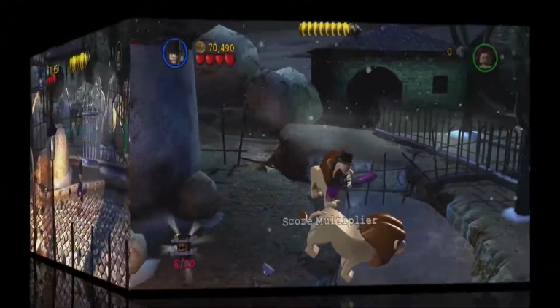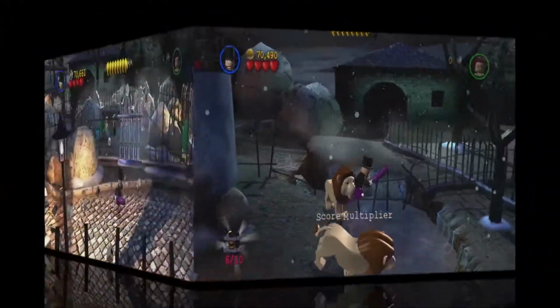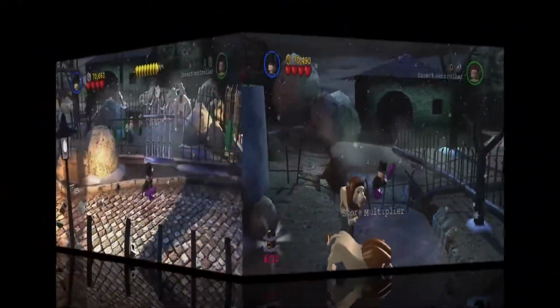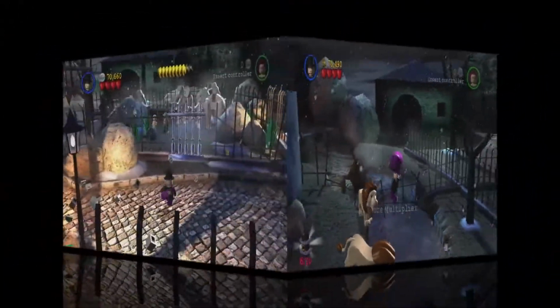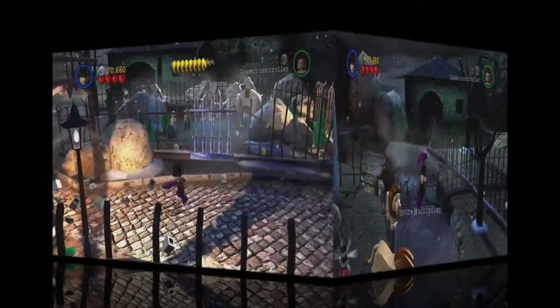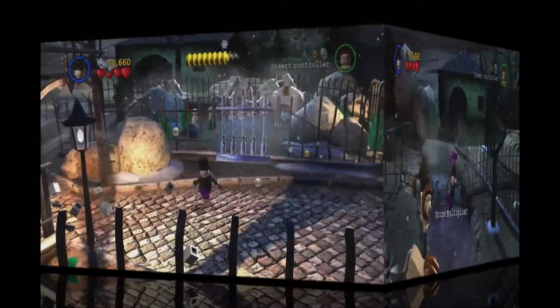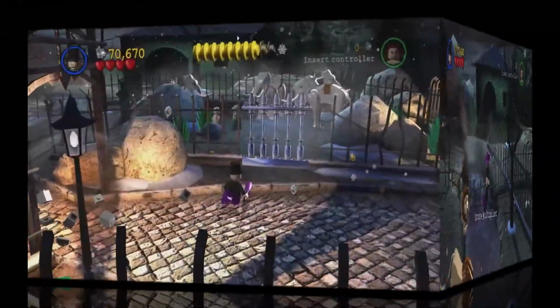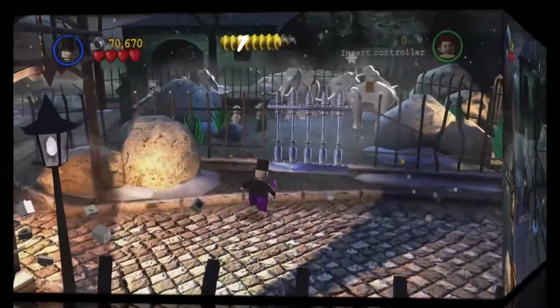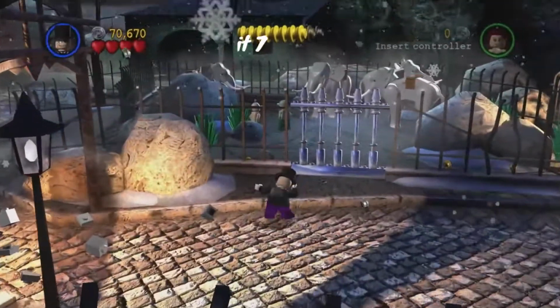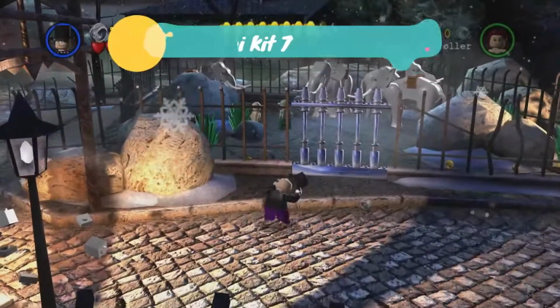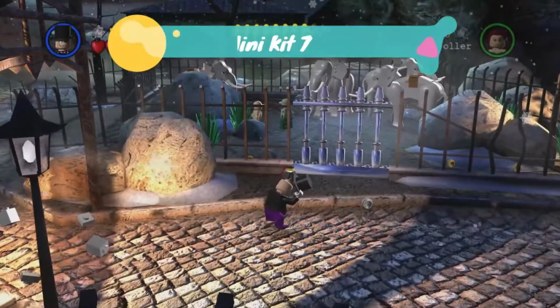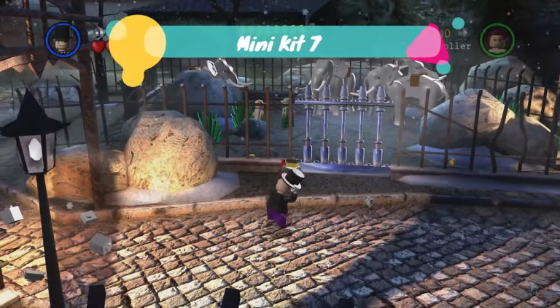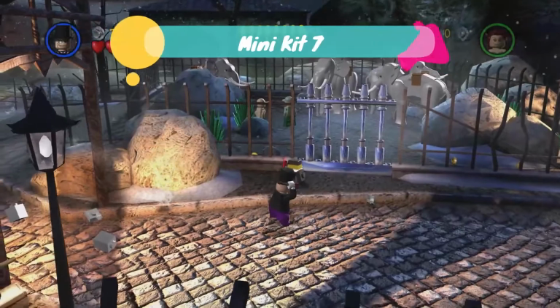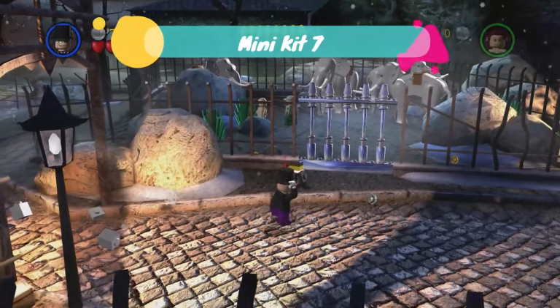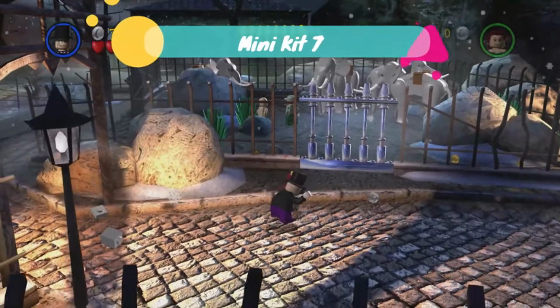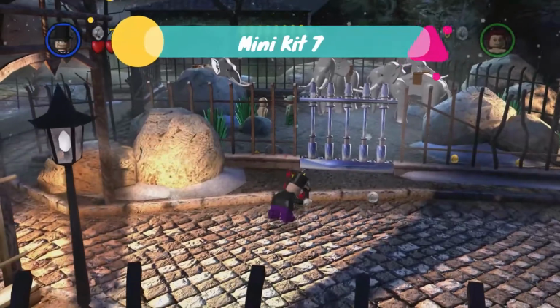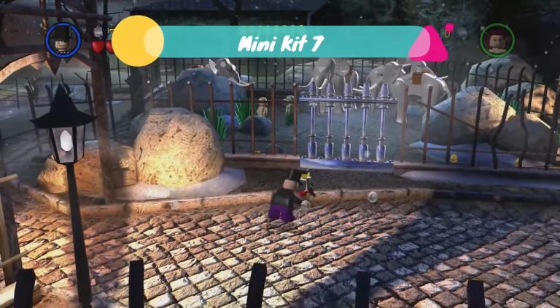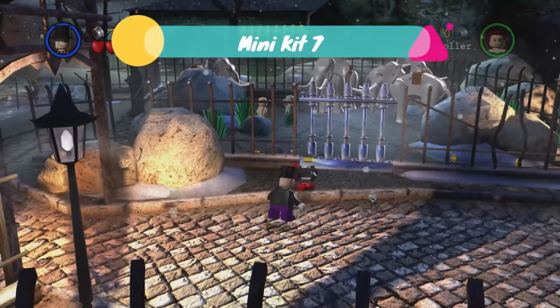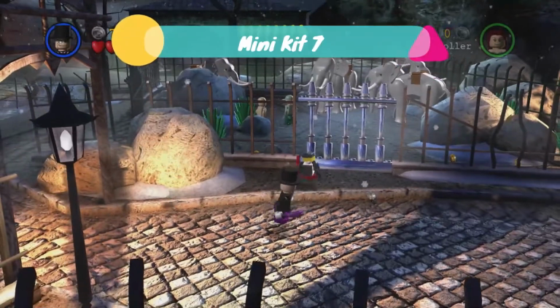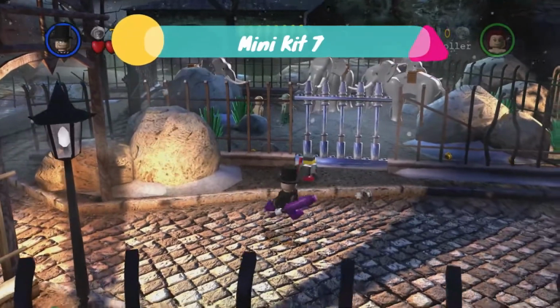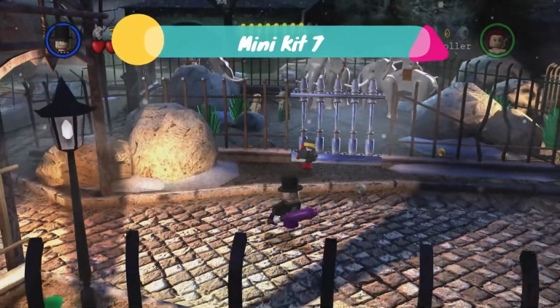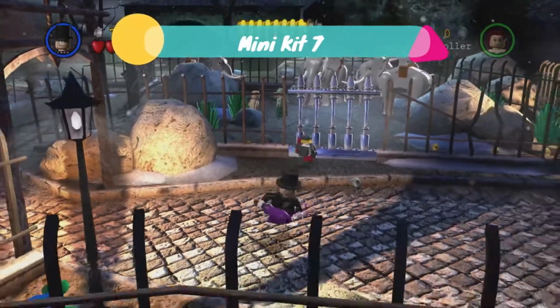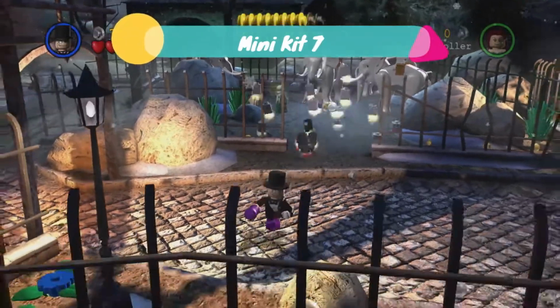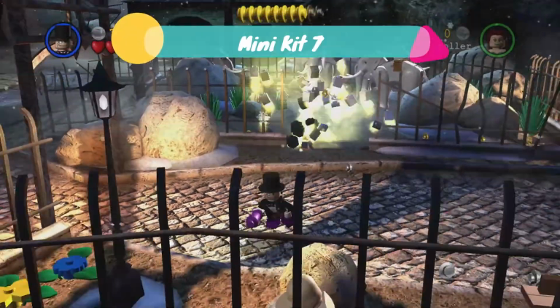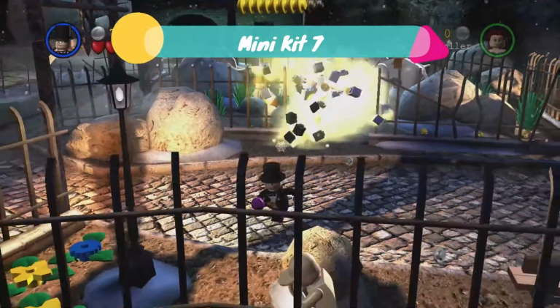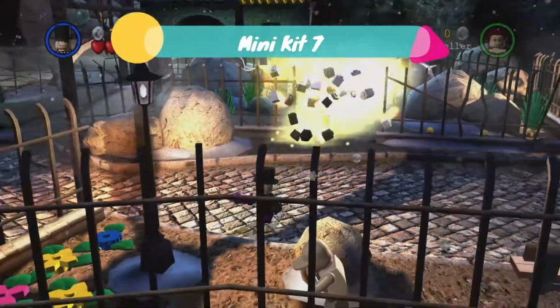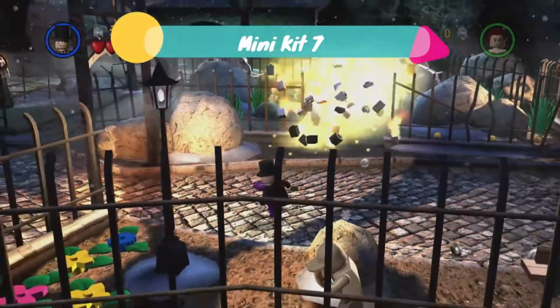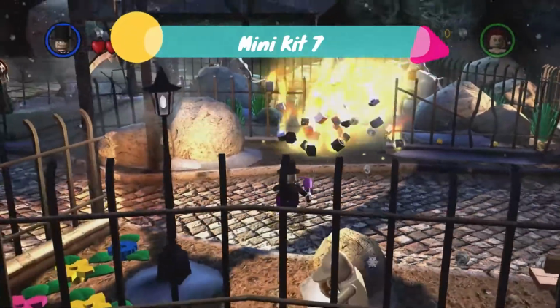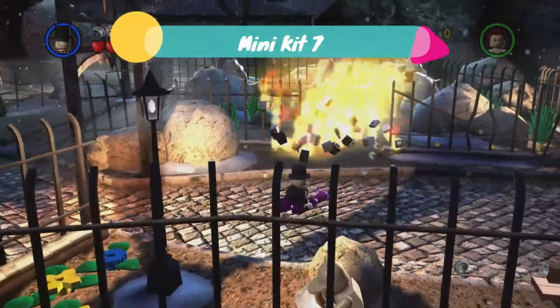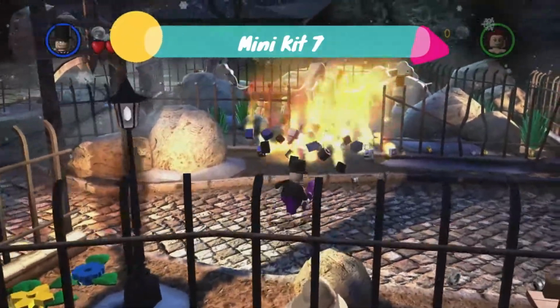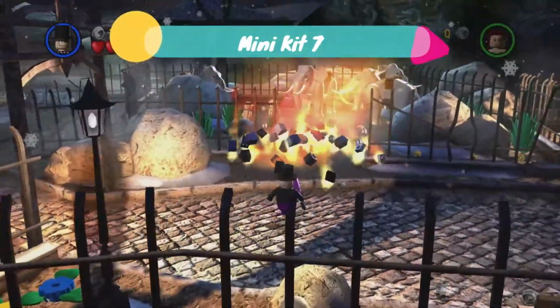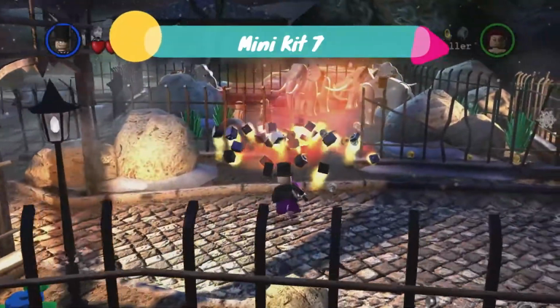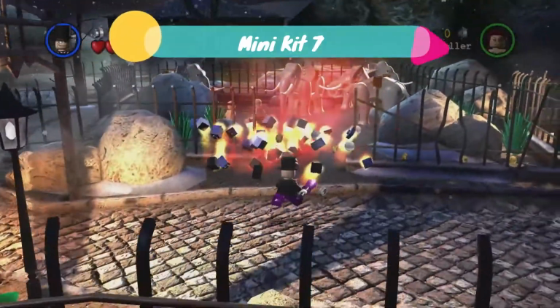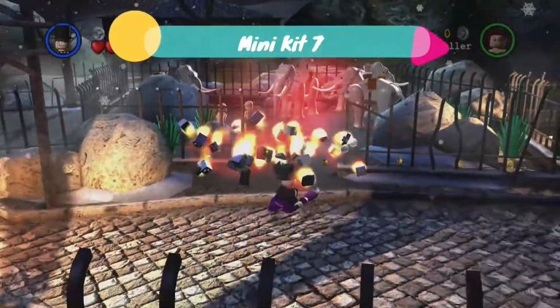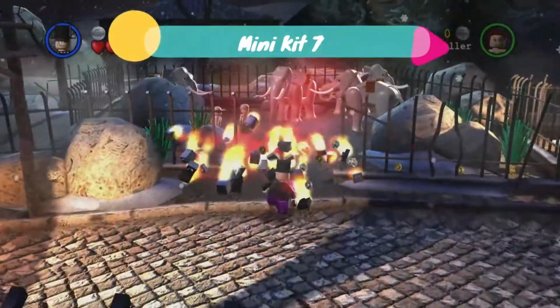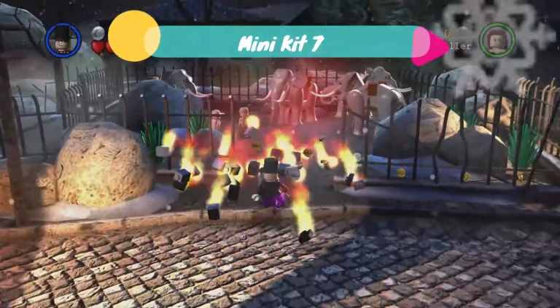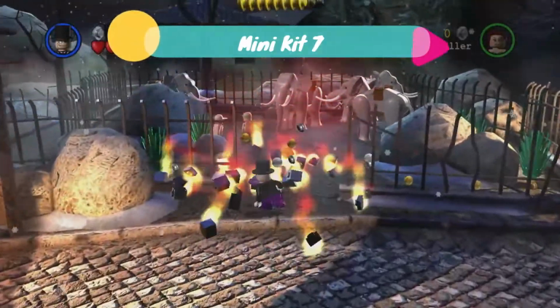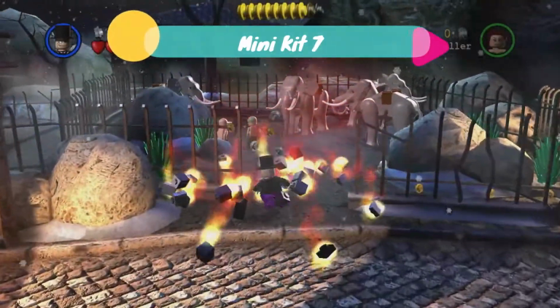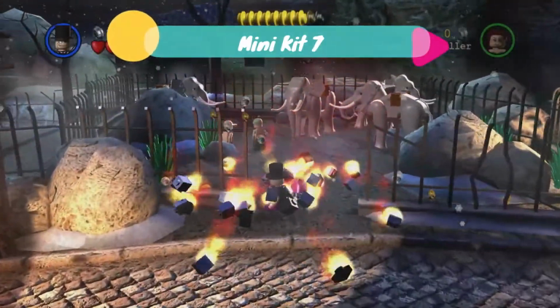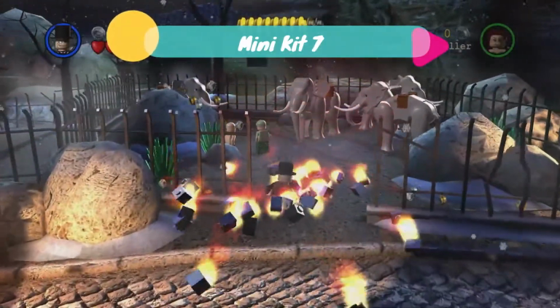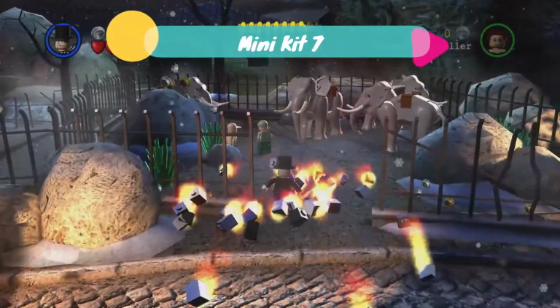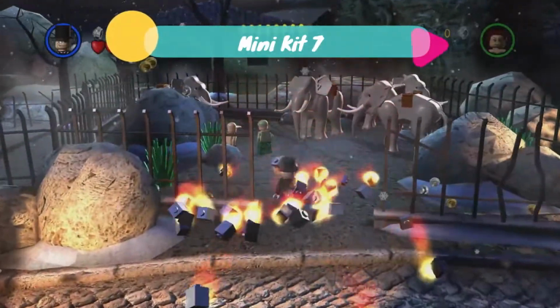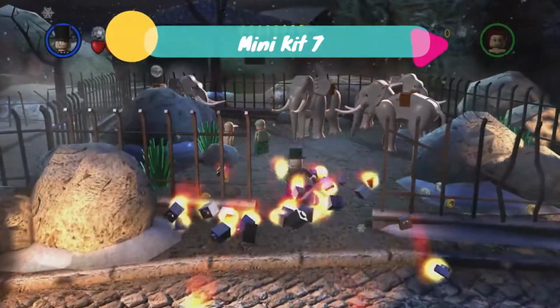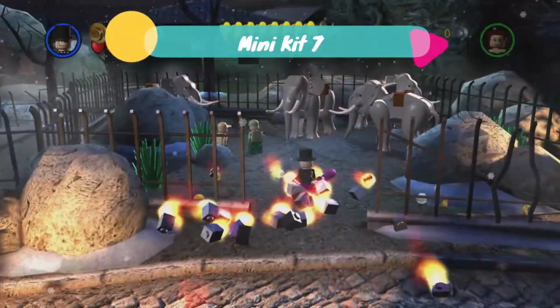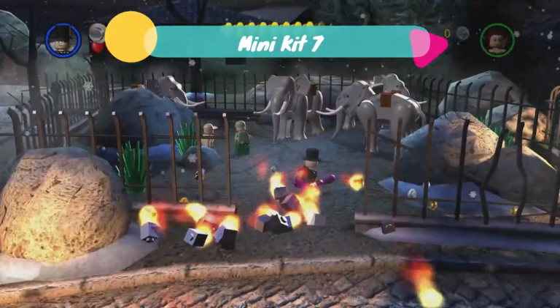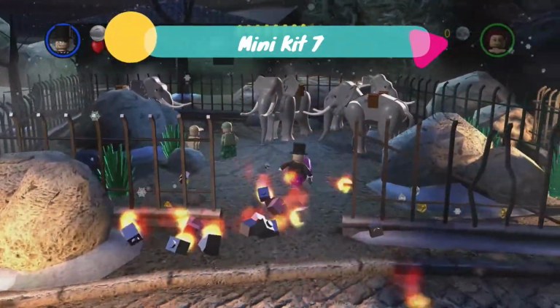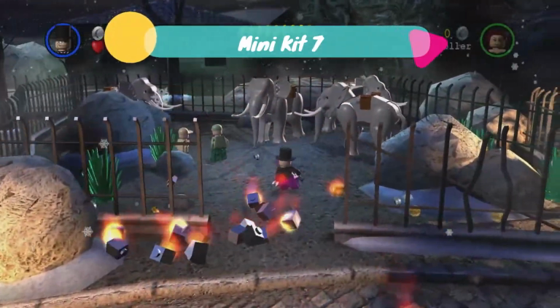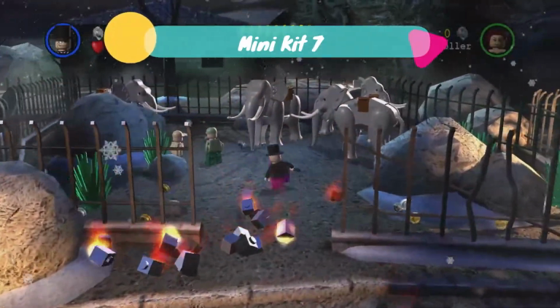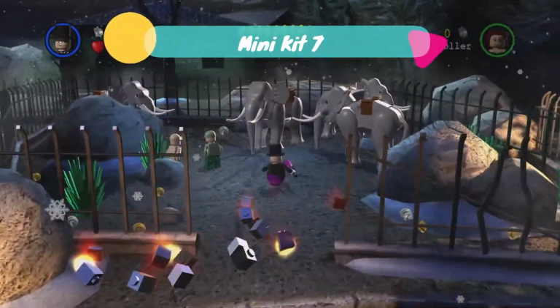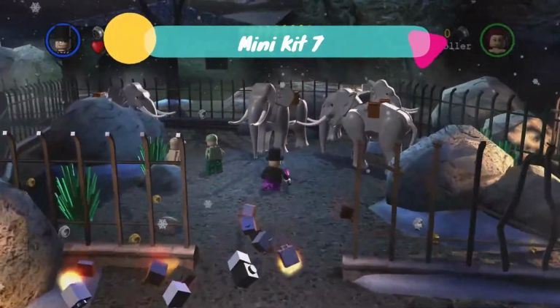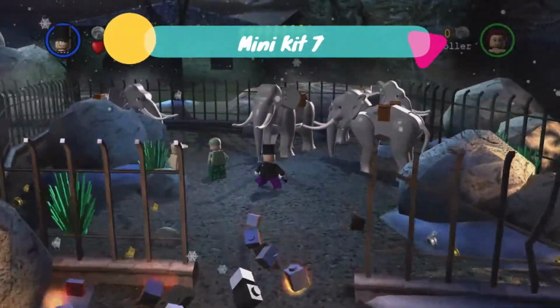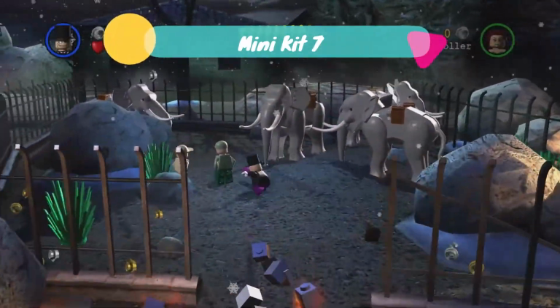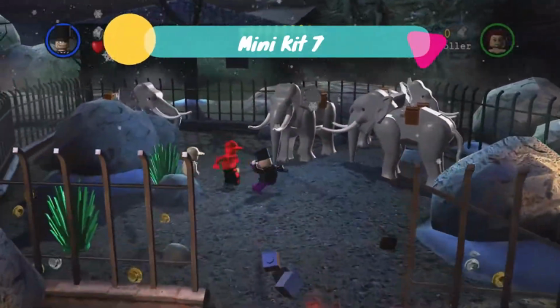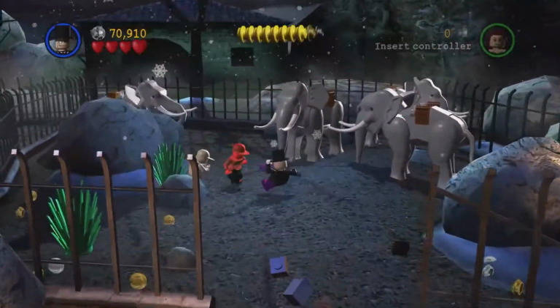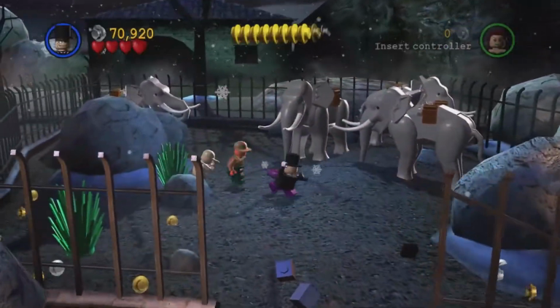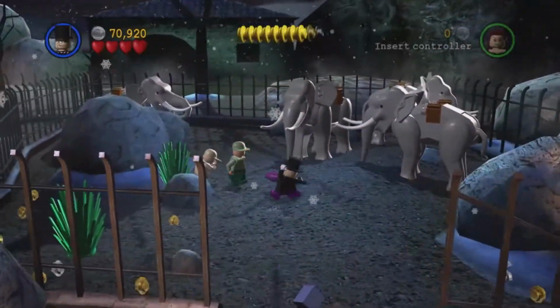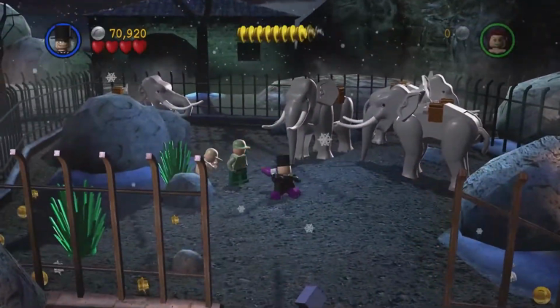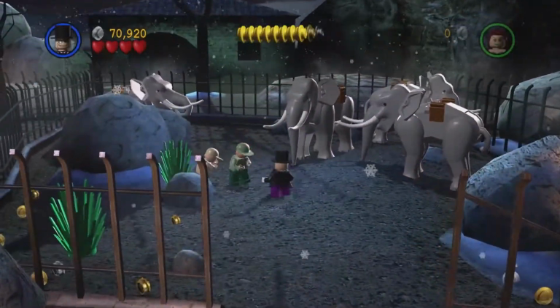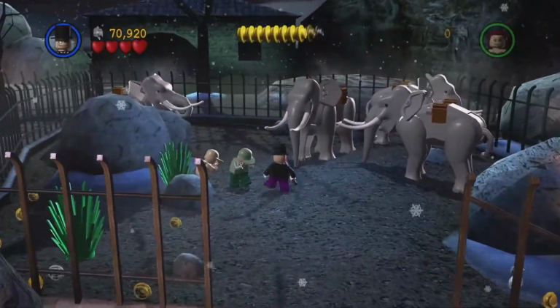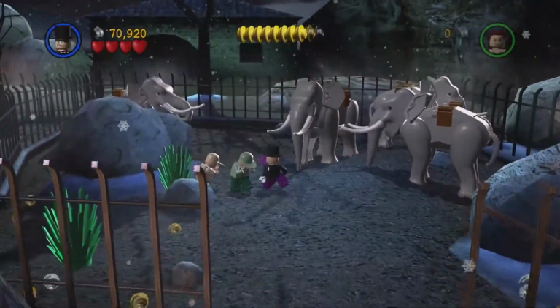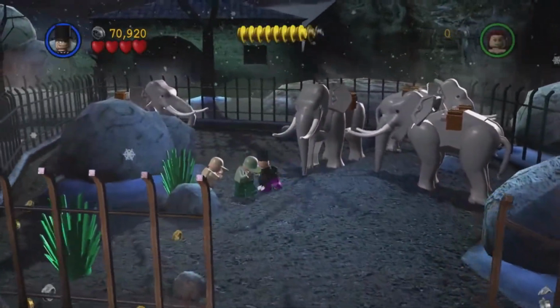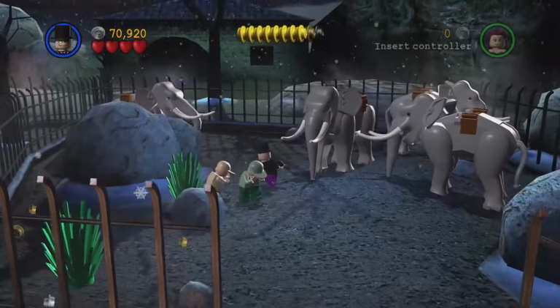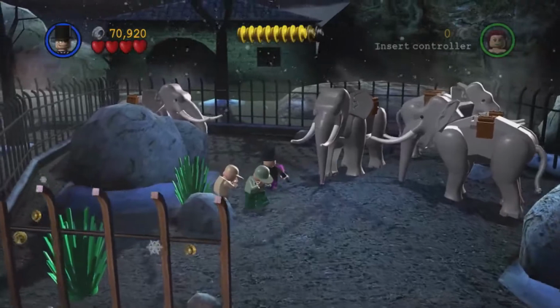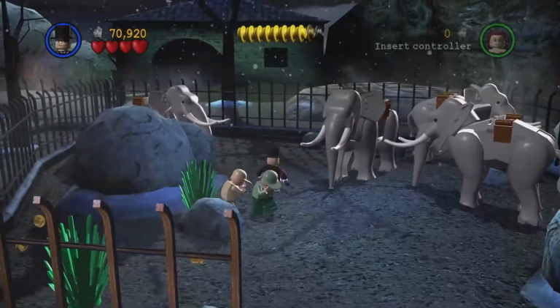We have another metal gate that we need to destroy, and inside here we have the next minikit.